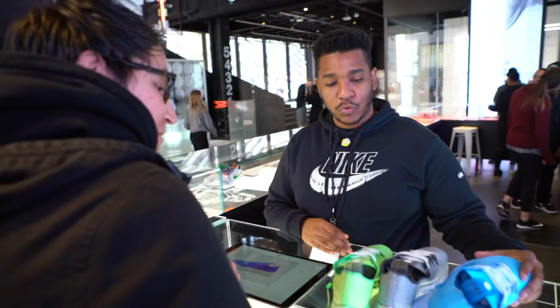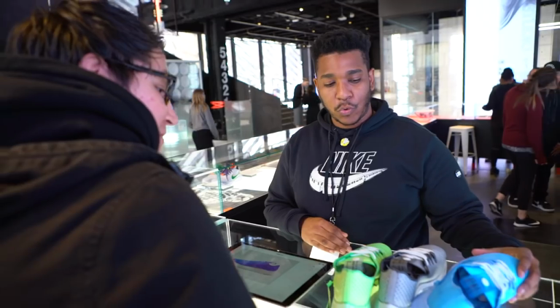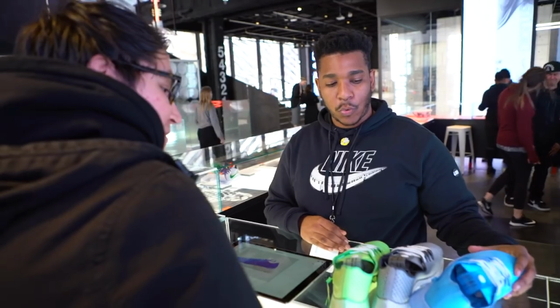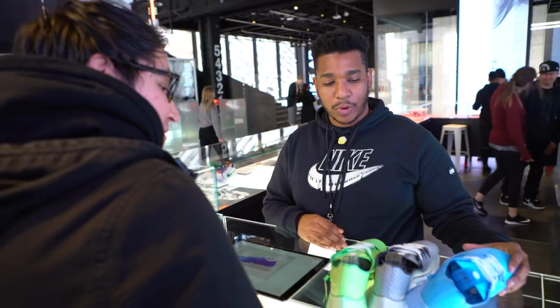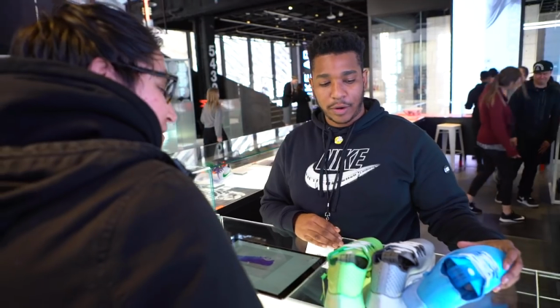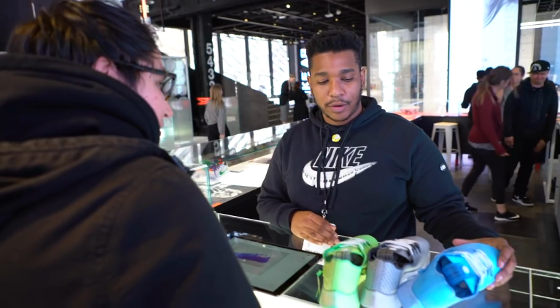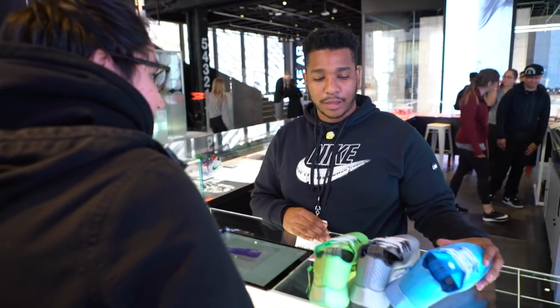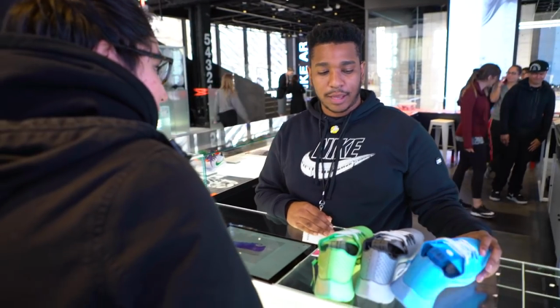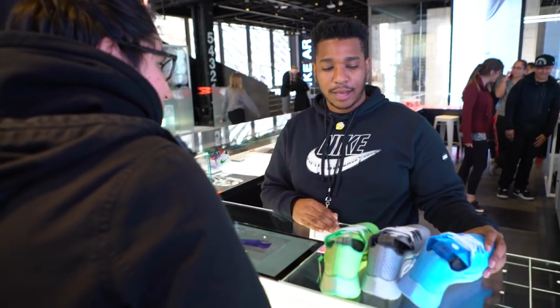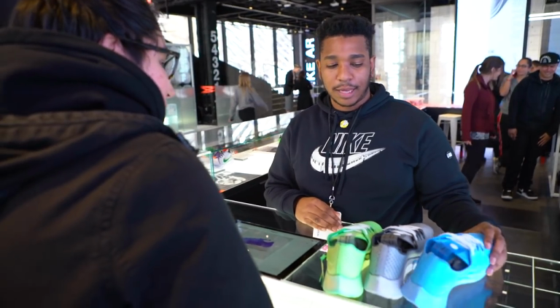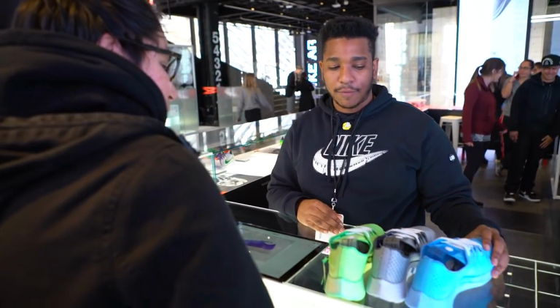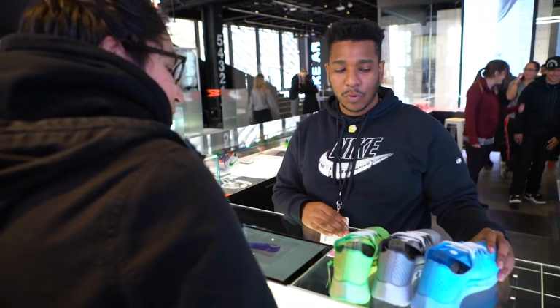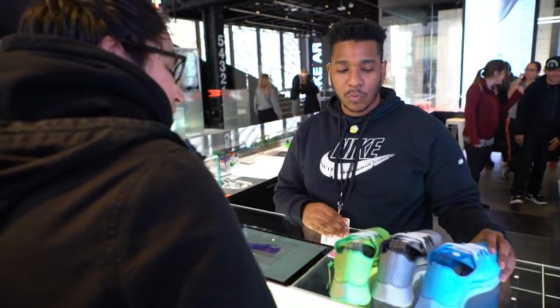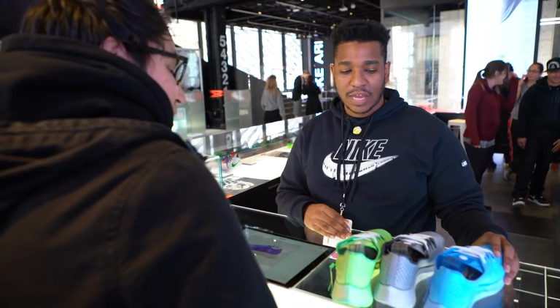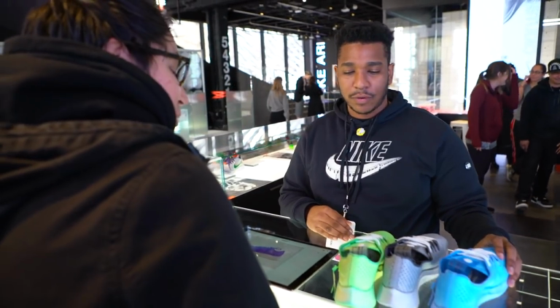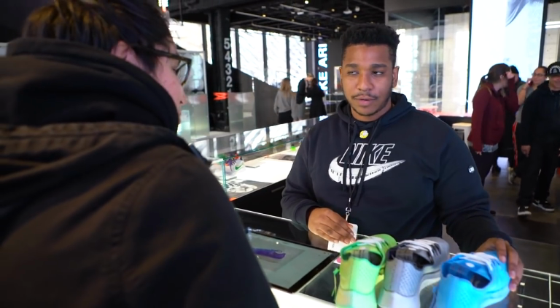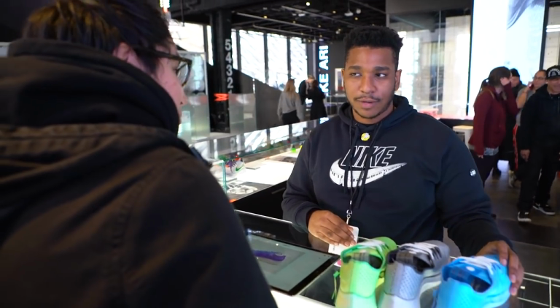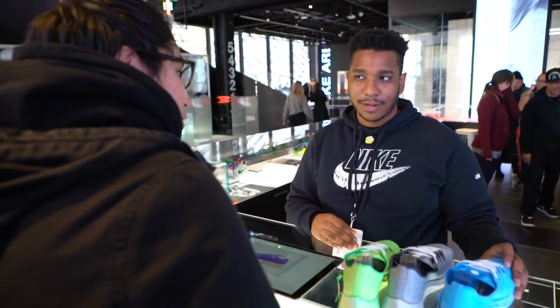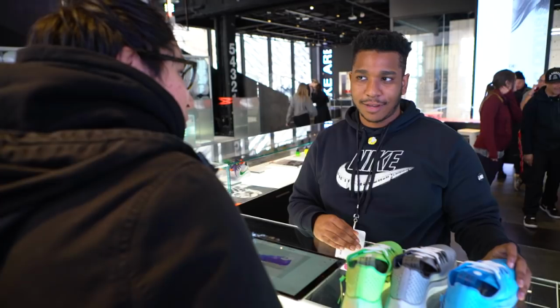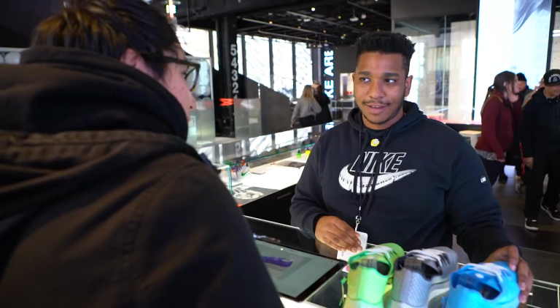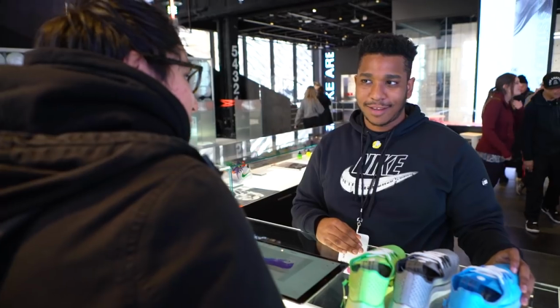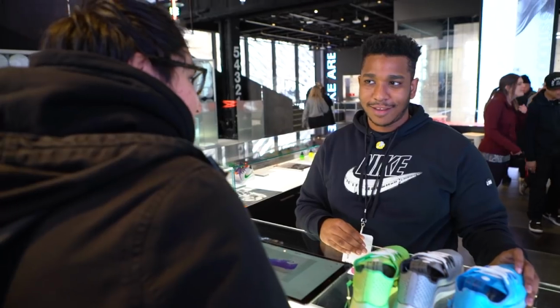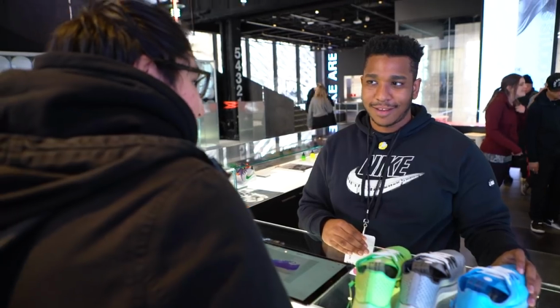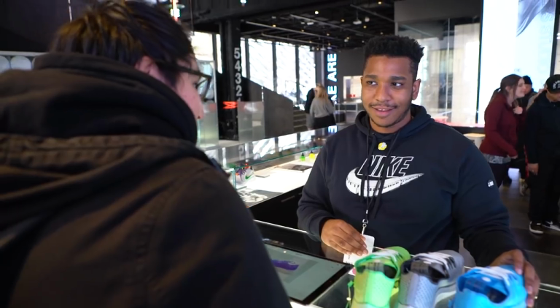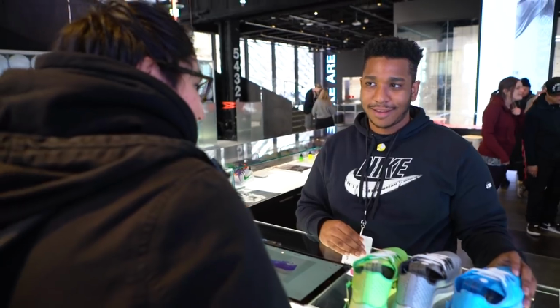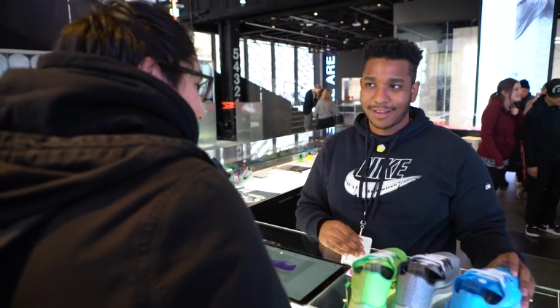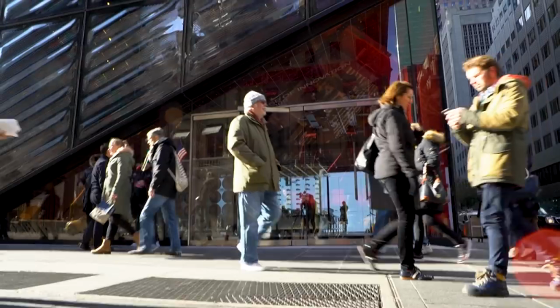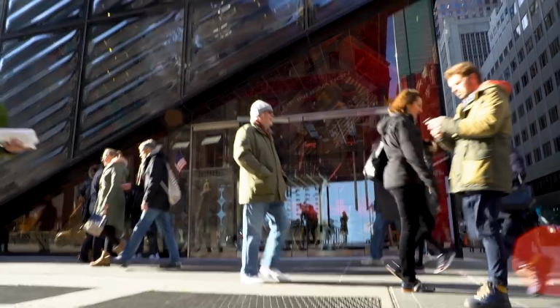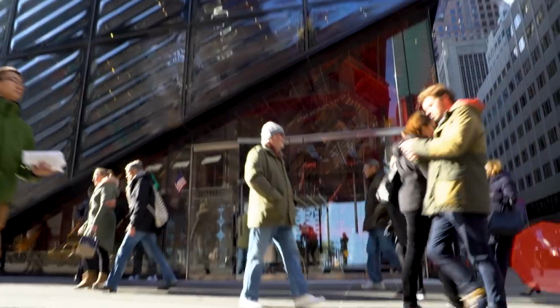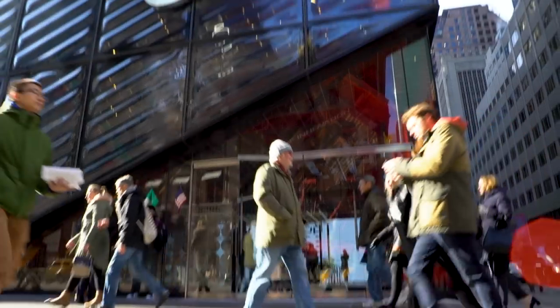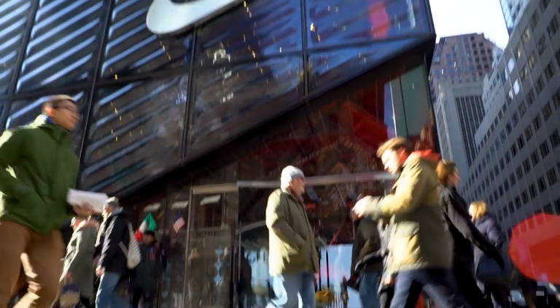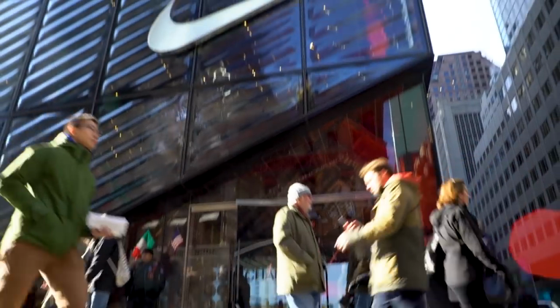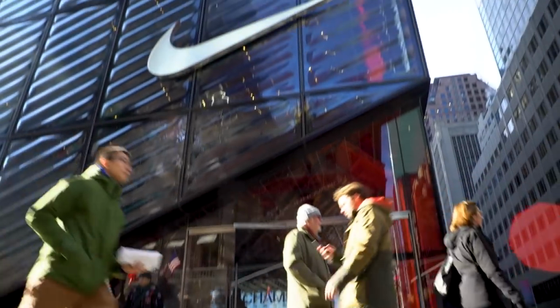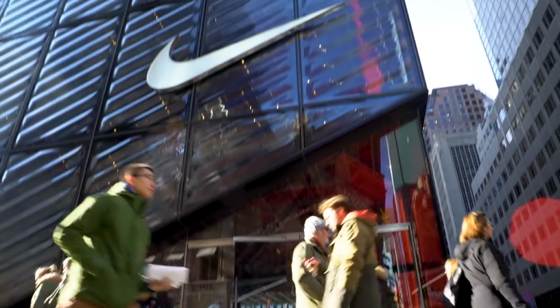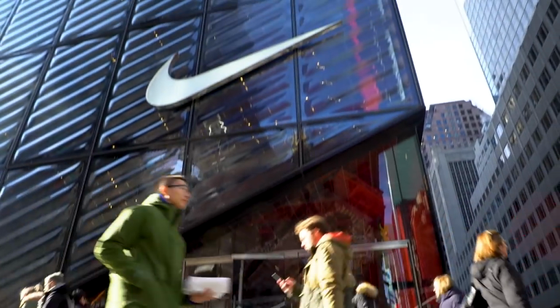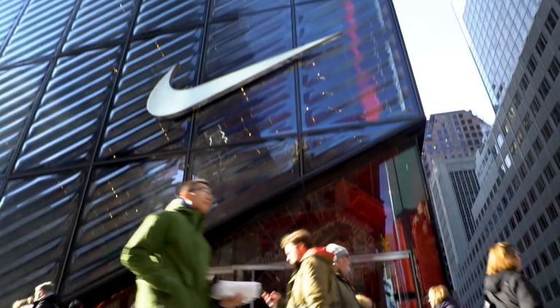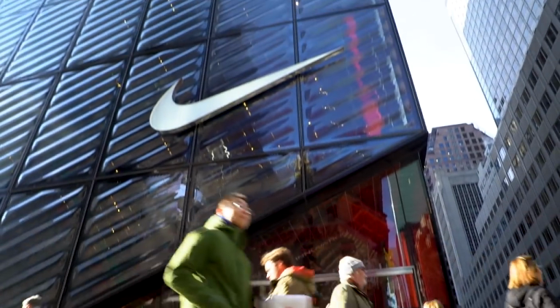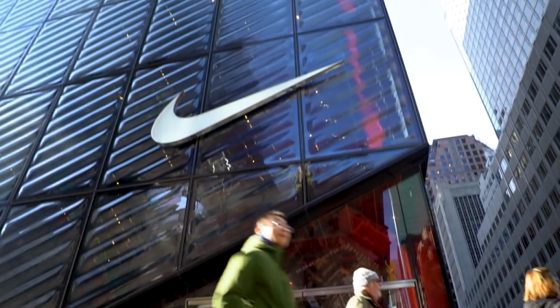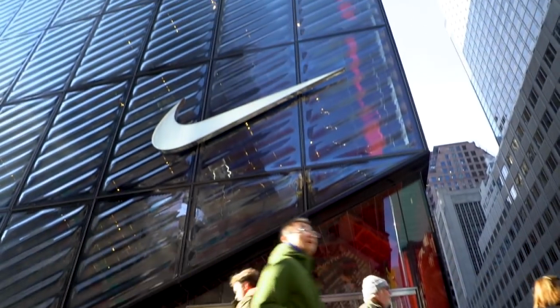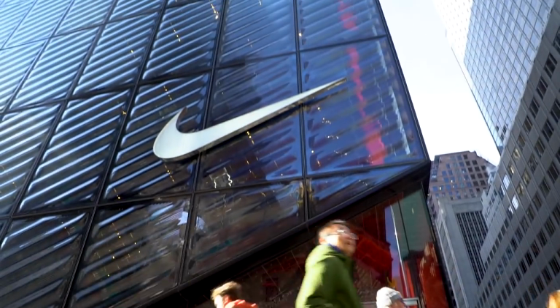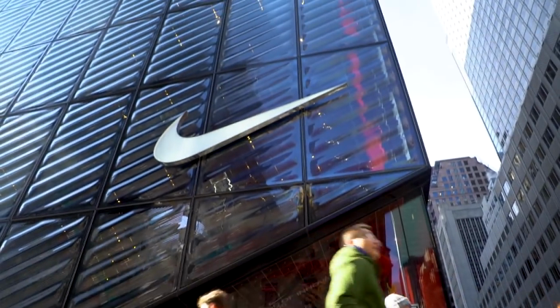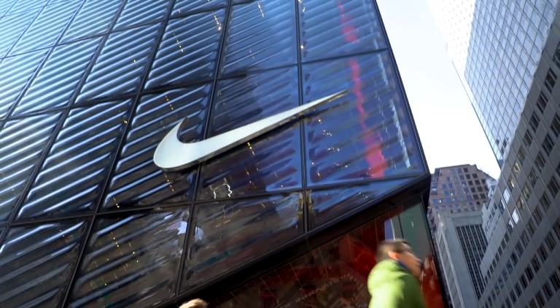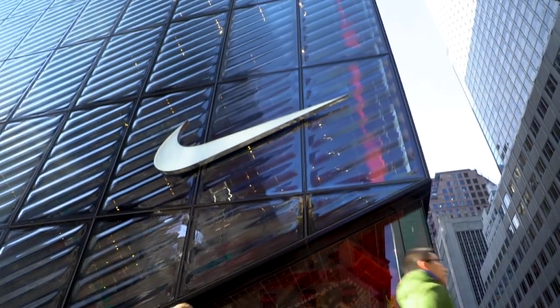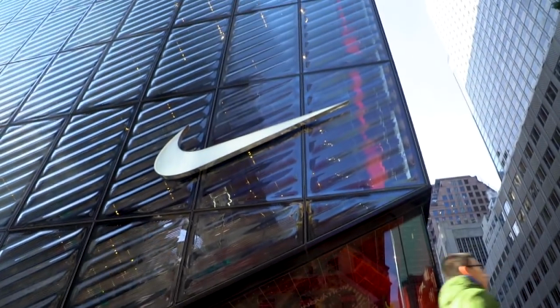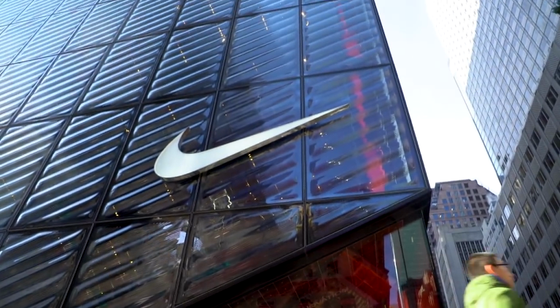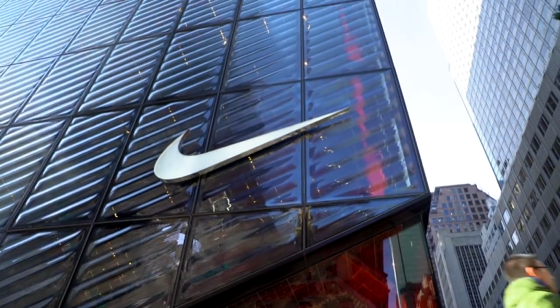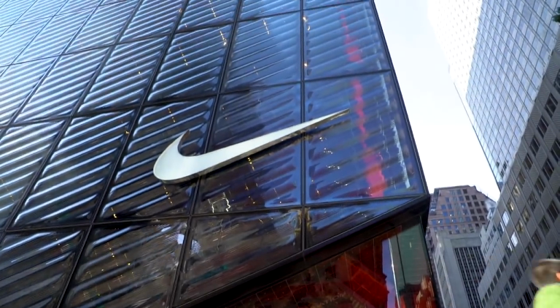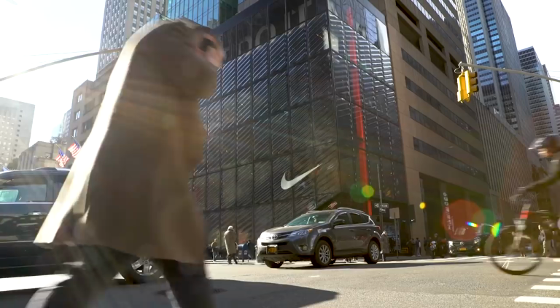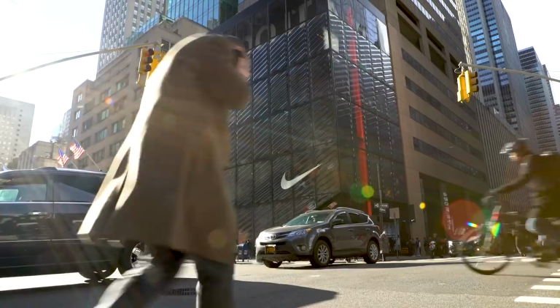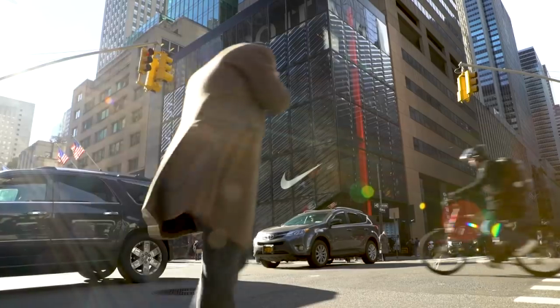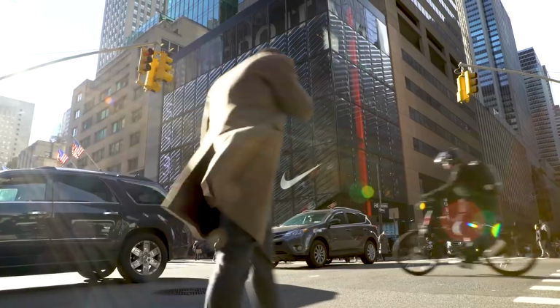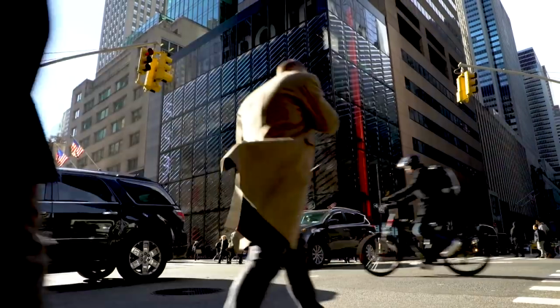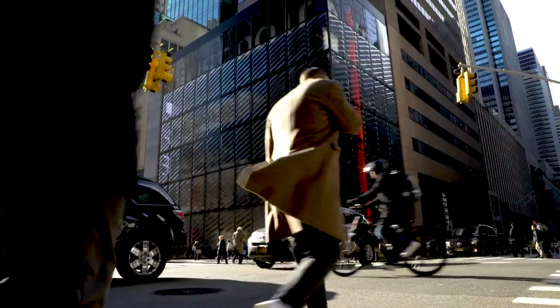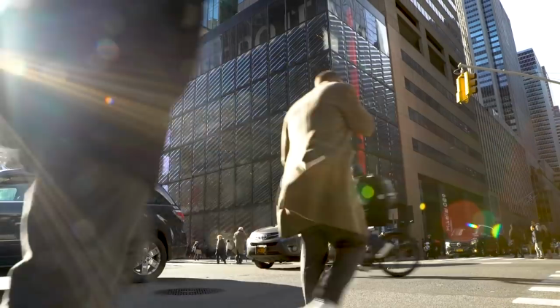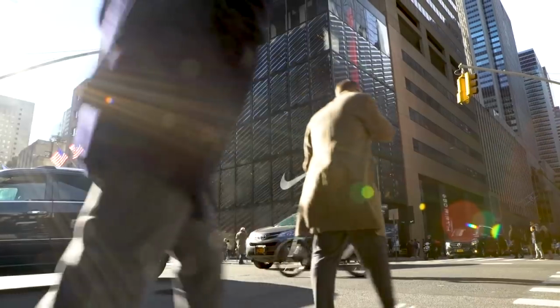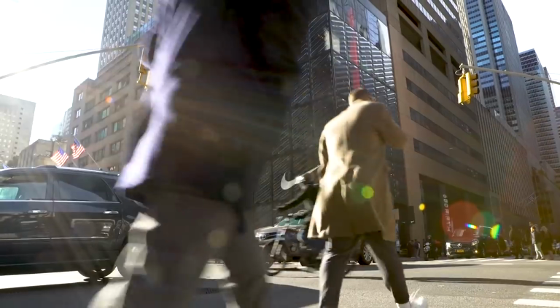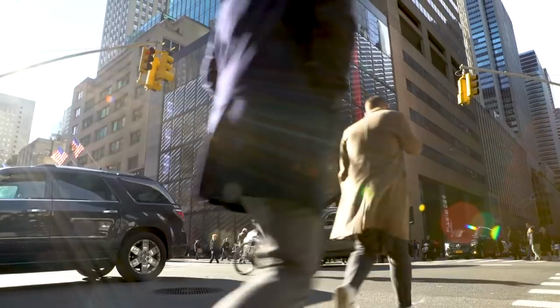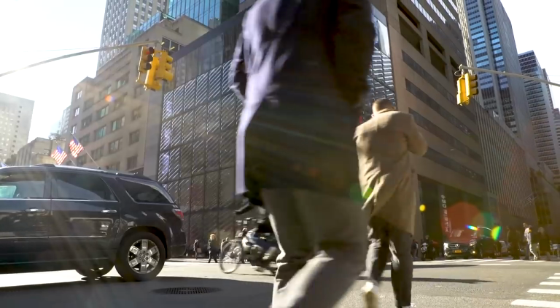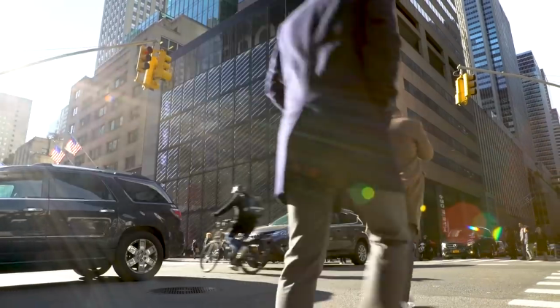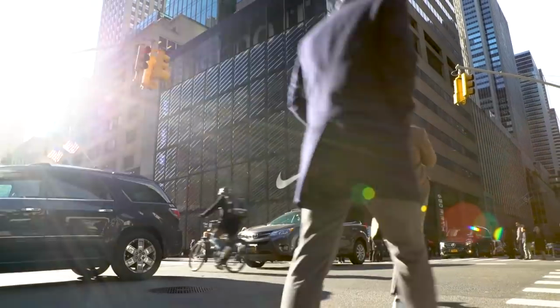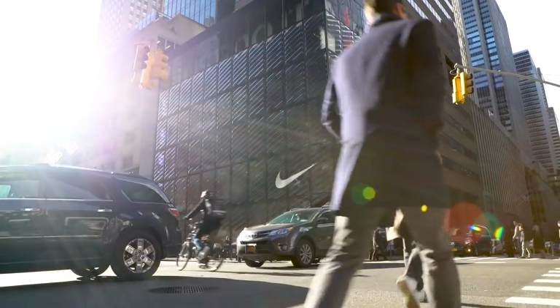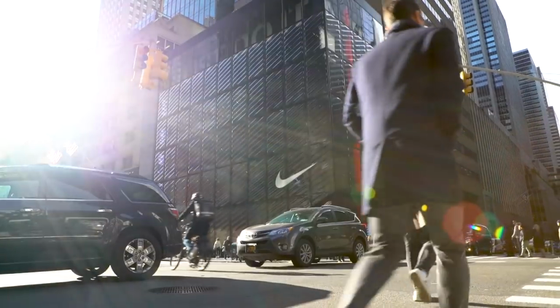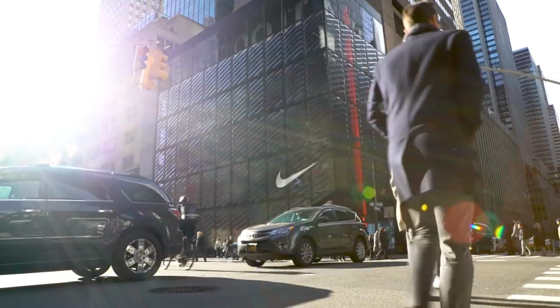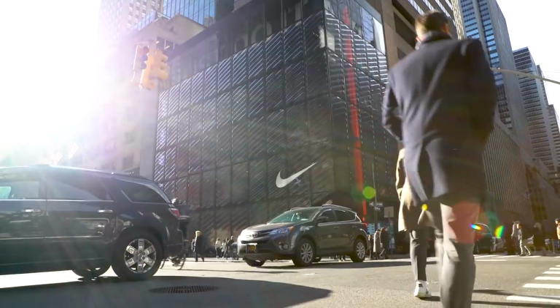Hey, this is Edgar with Engadget and we're here in New York City checking out Nike's new flagship store right in the thick of Fifth Avenue.